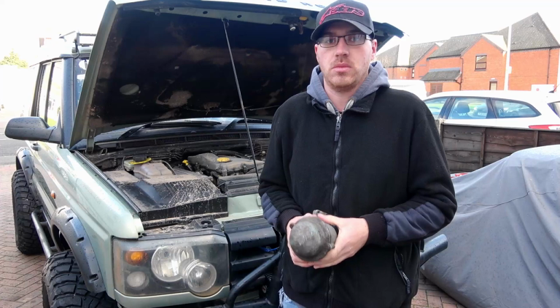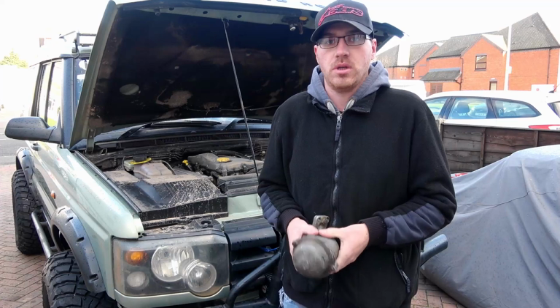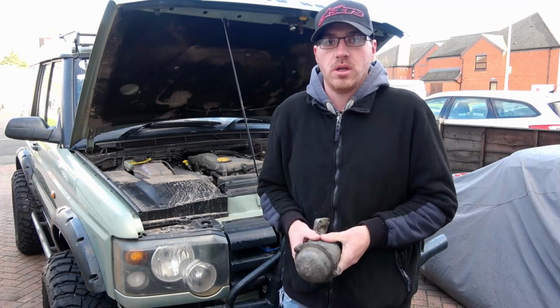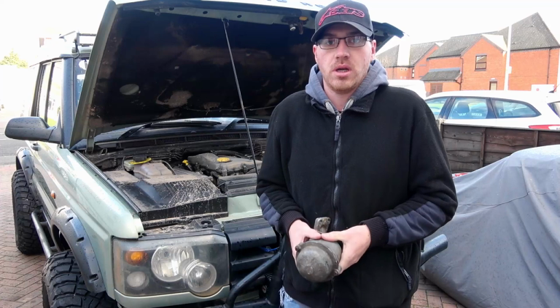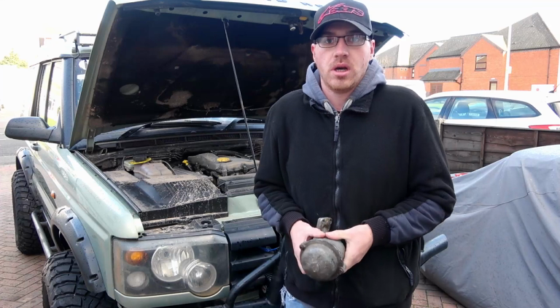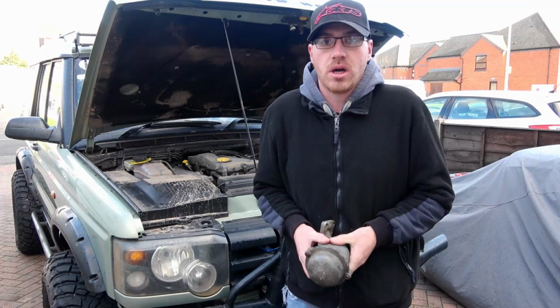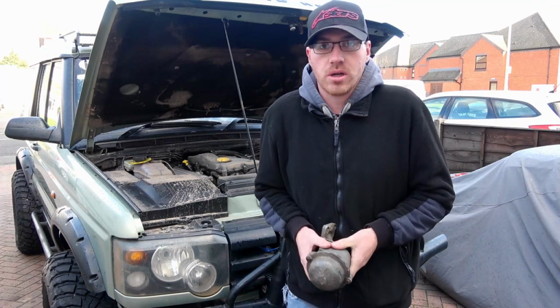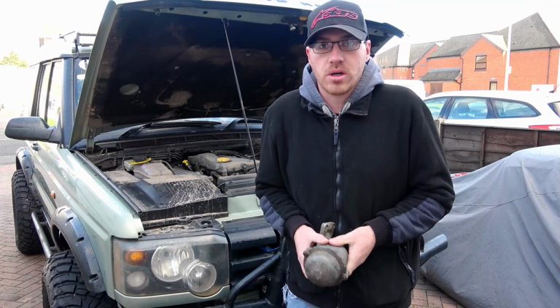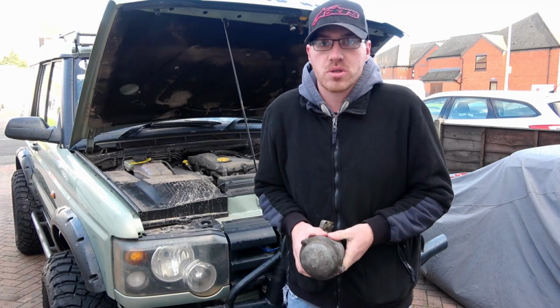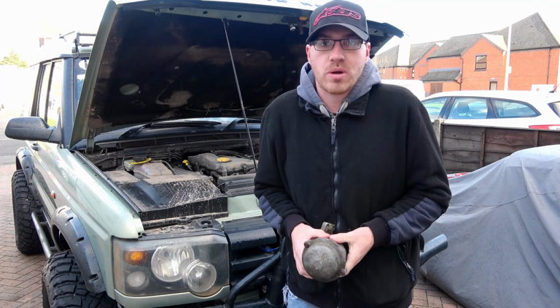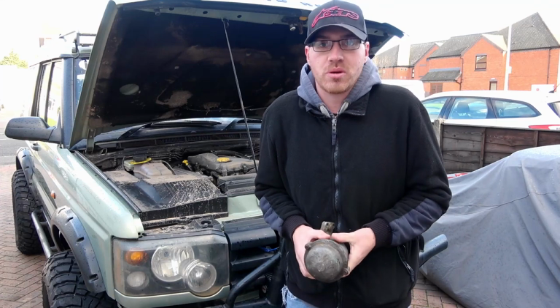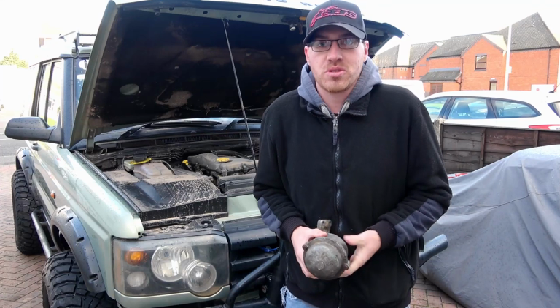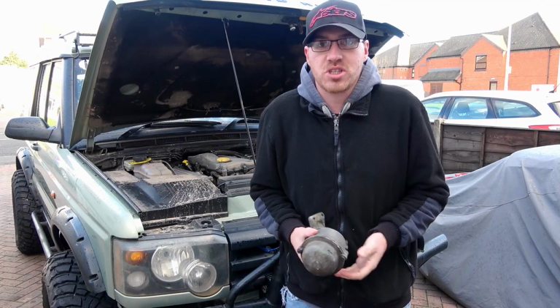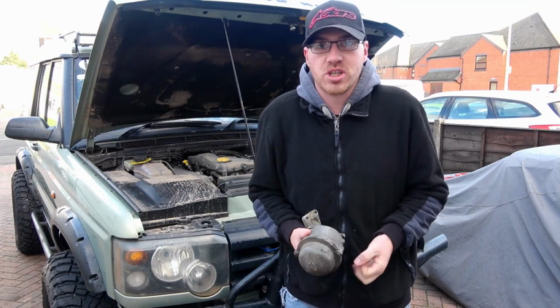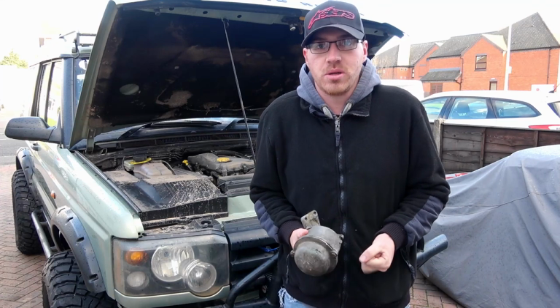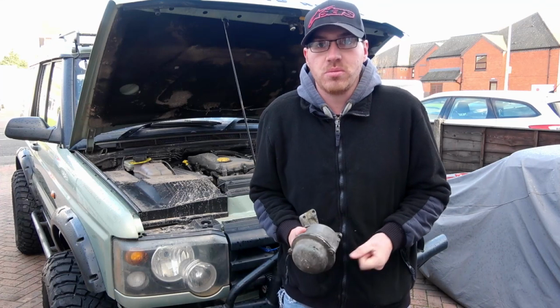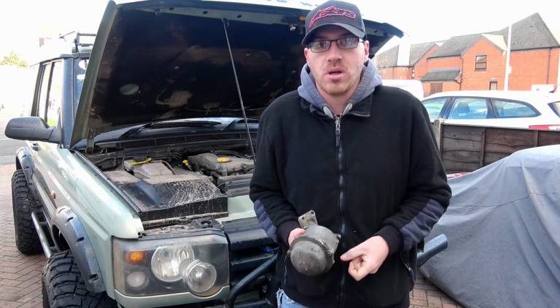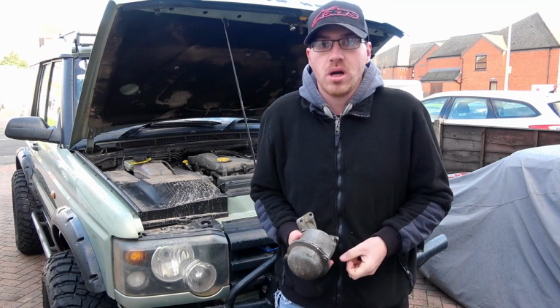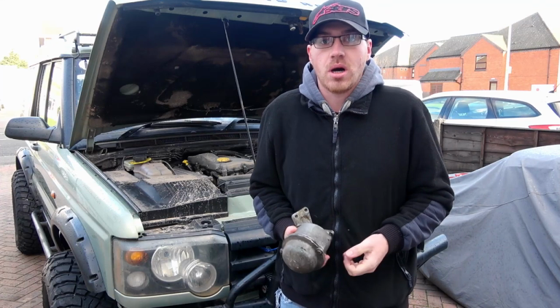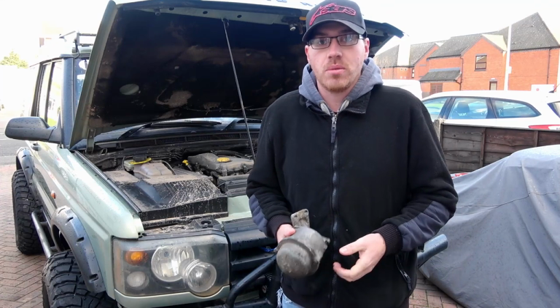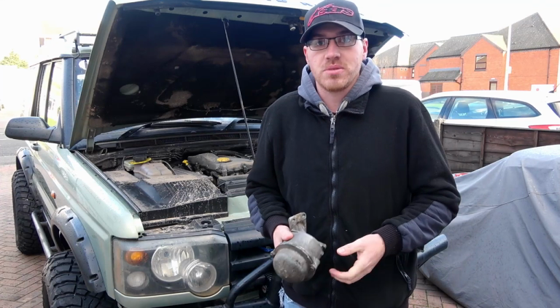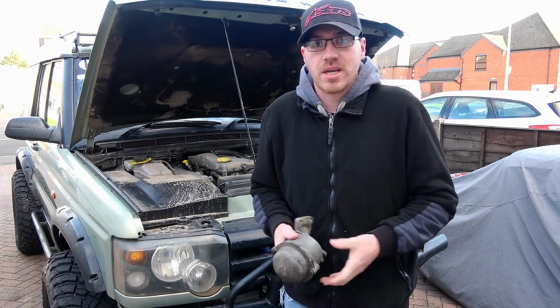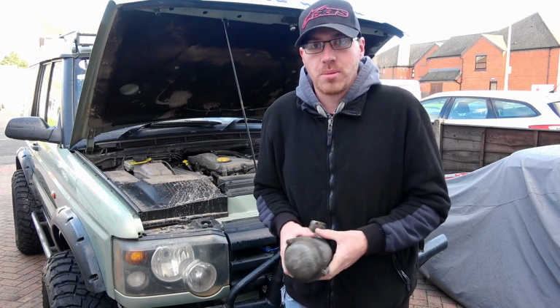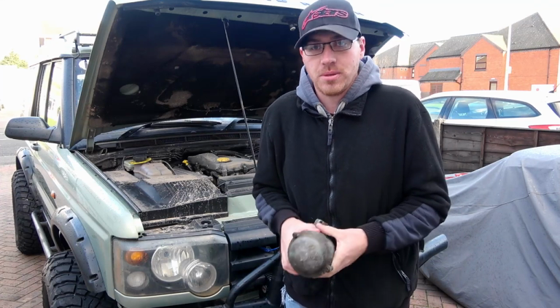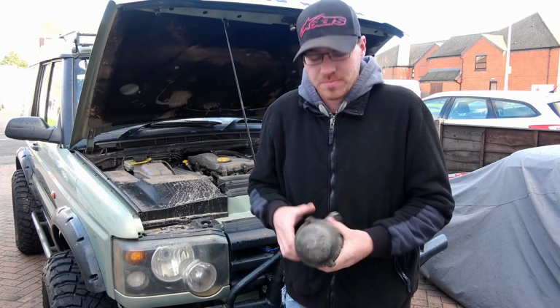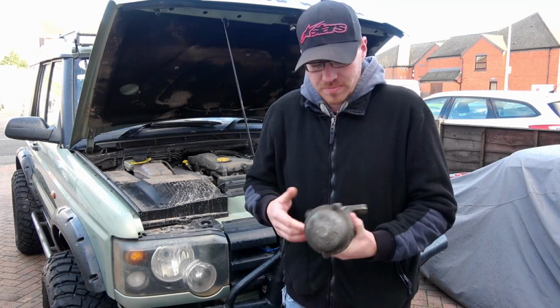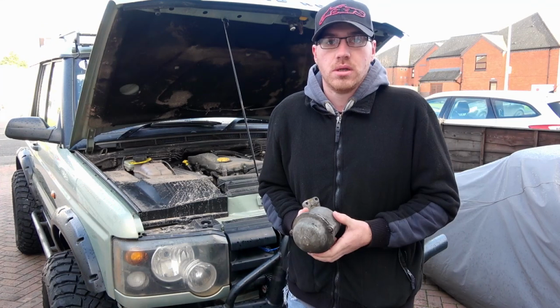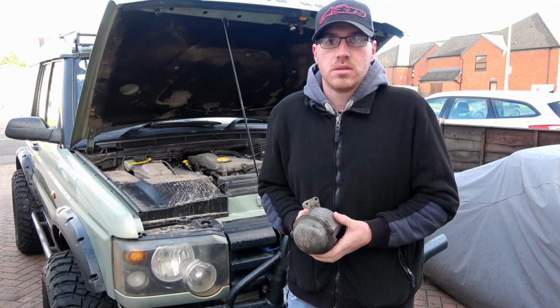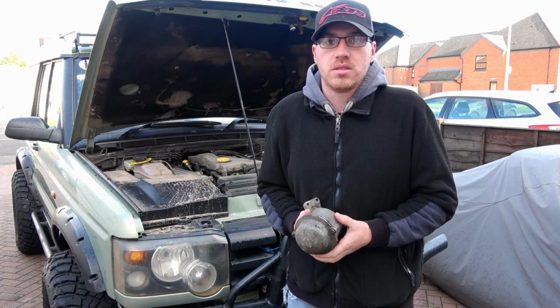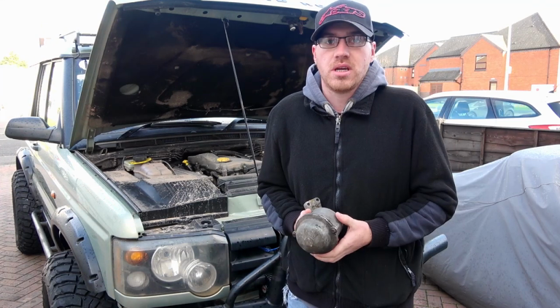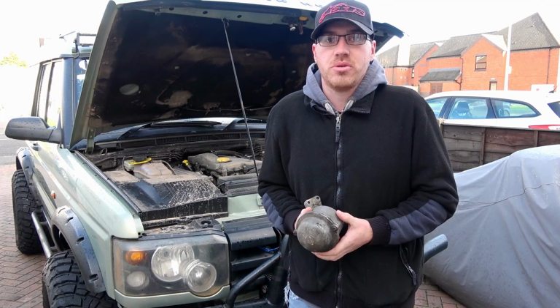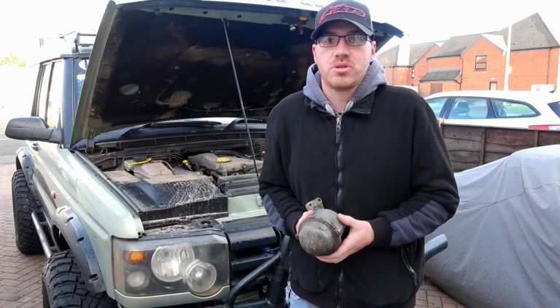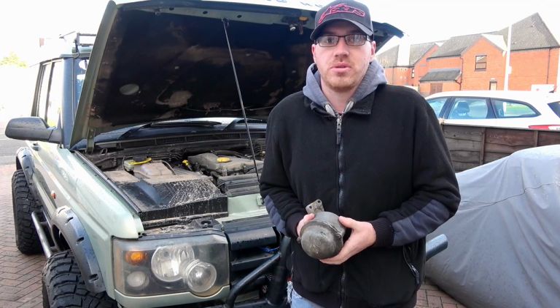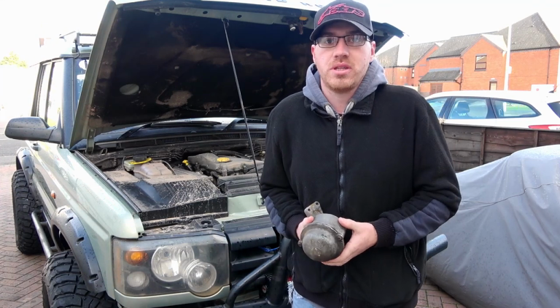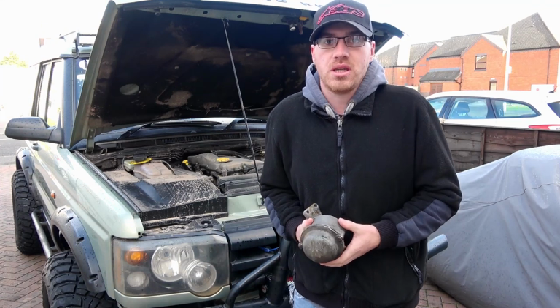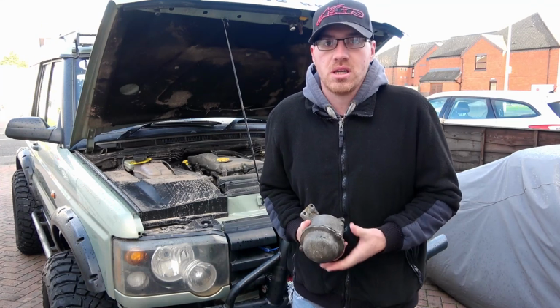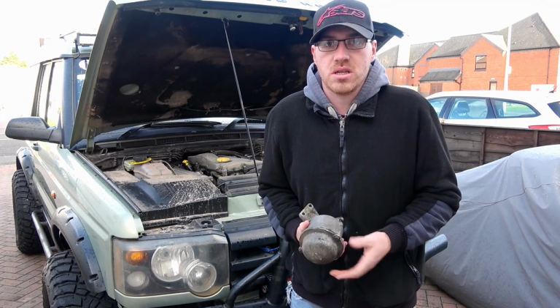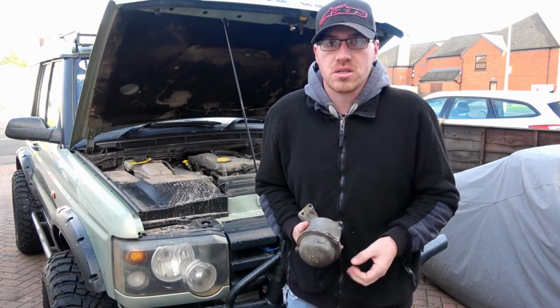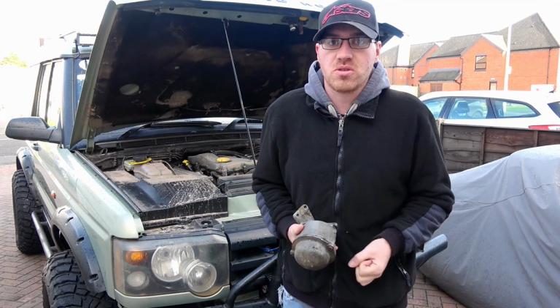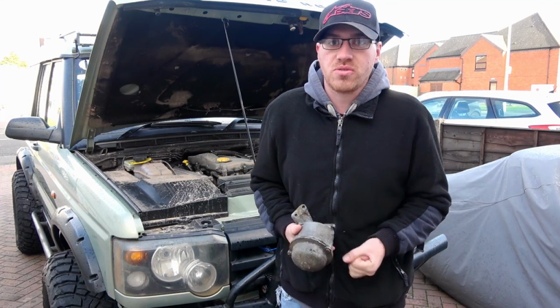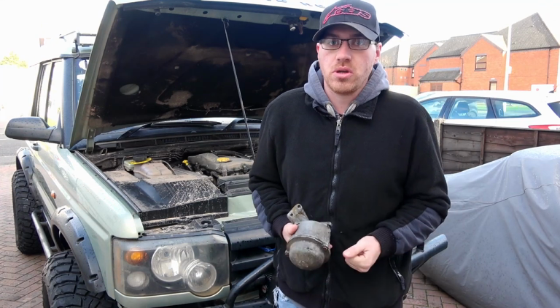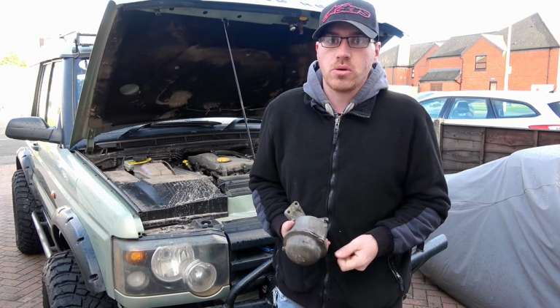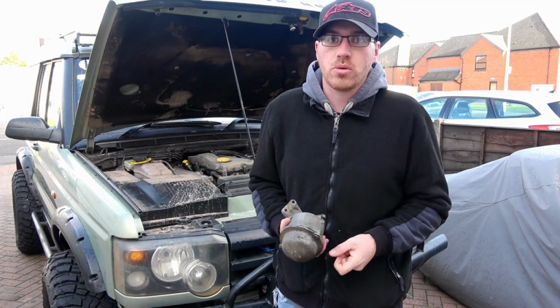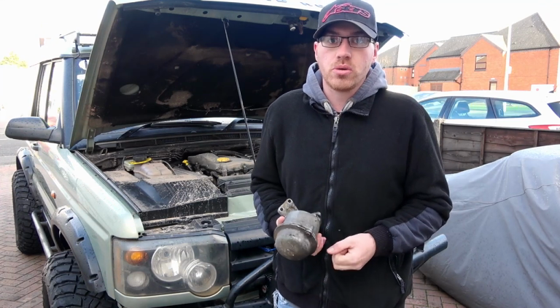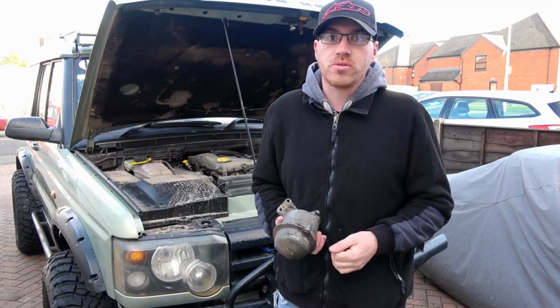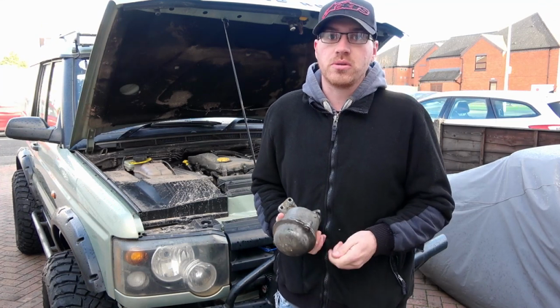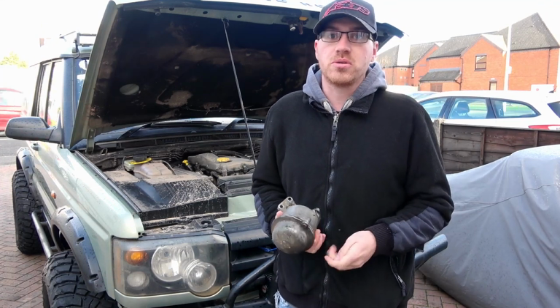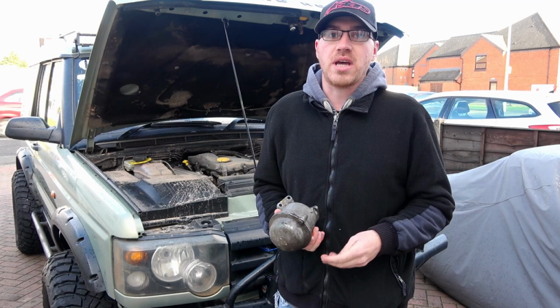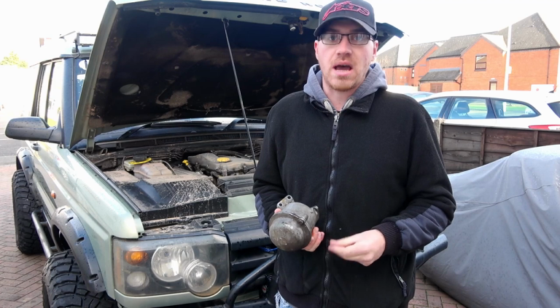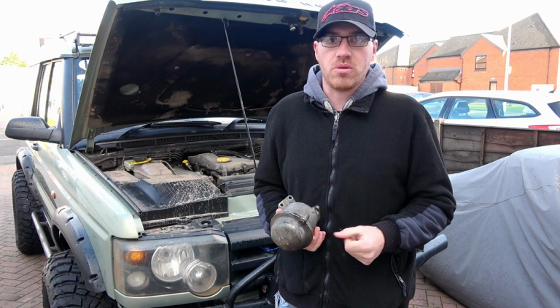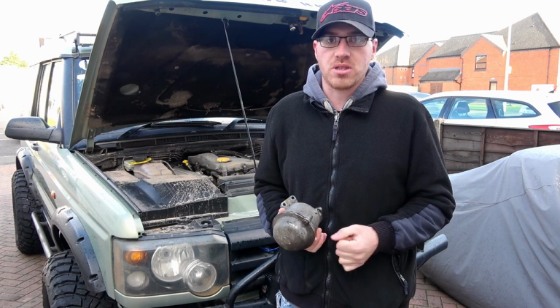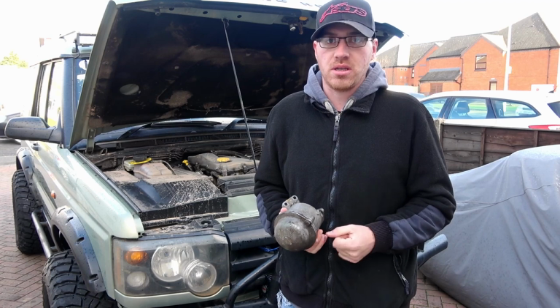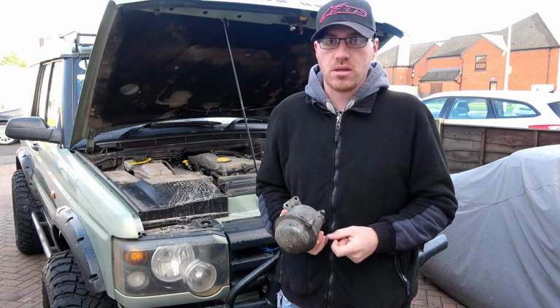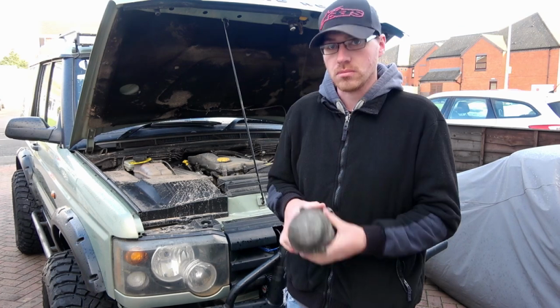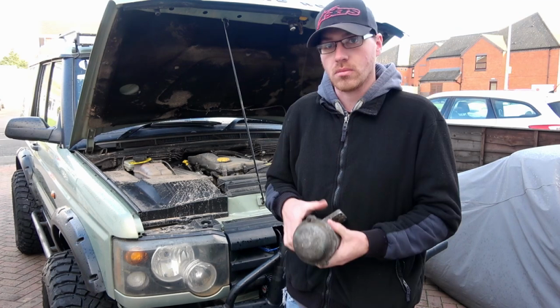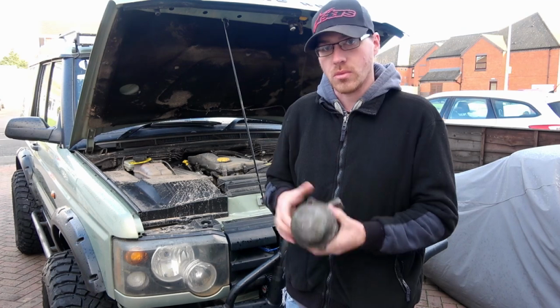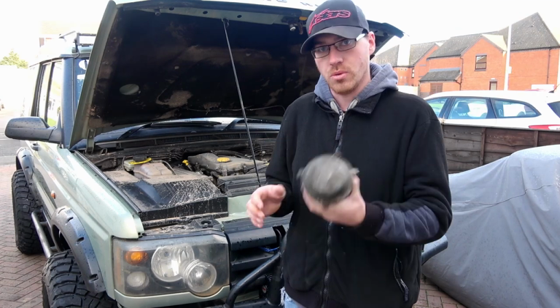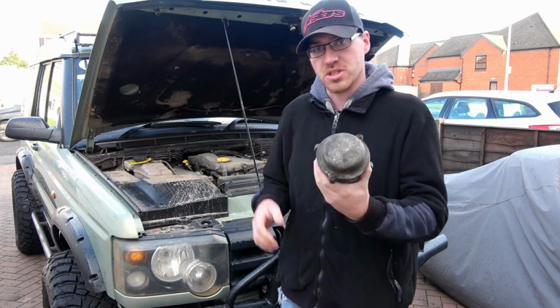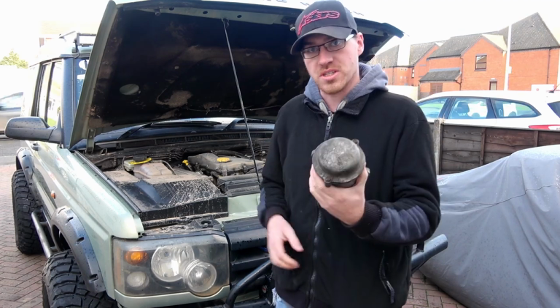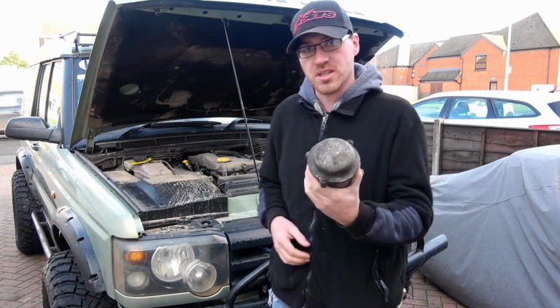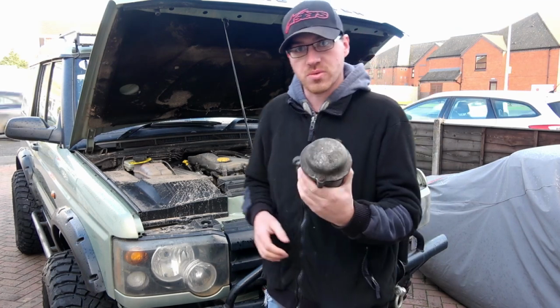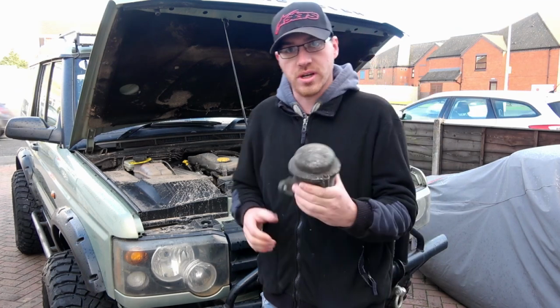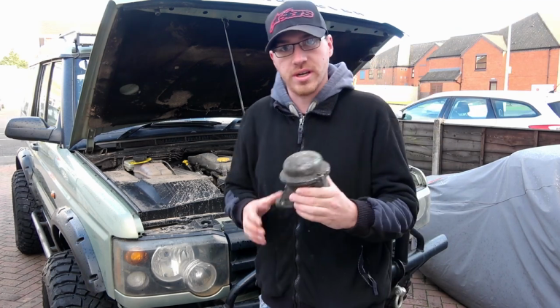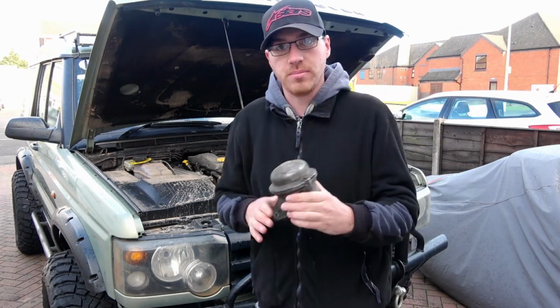Hi guys, welcome to the channel. I'm Tab. Today we're doing the centrifugal oil filter housing, which is this right here.